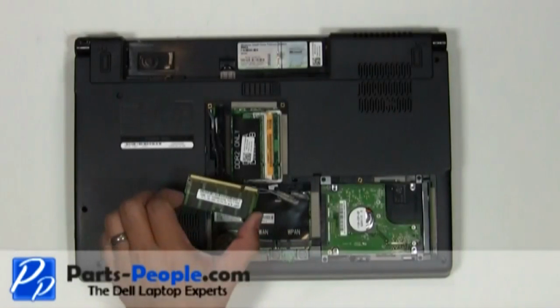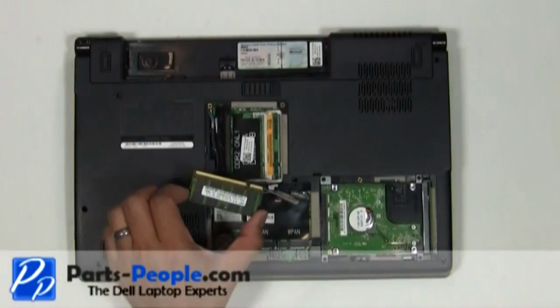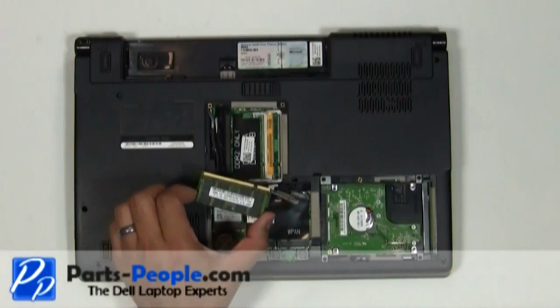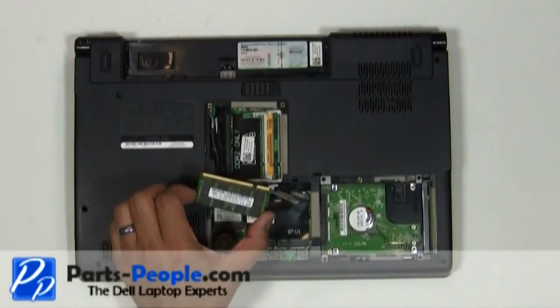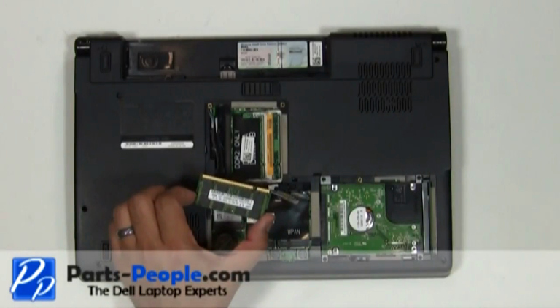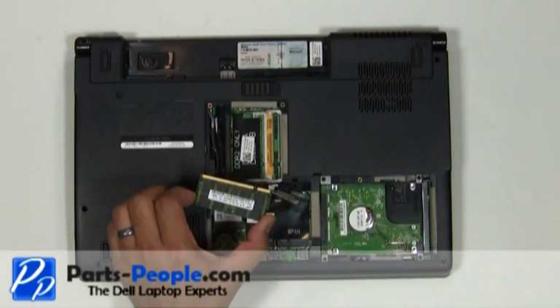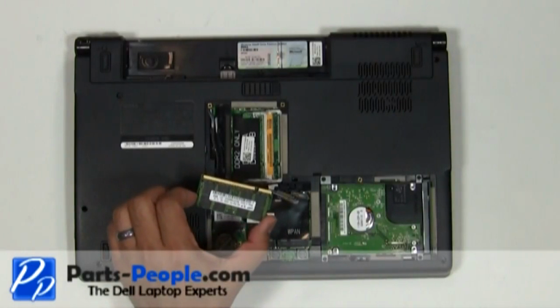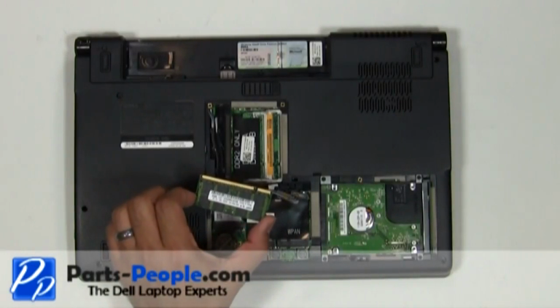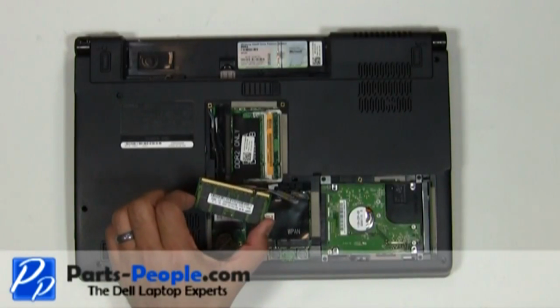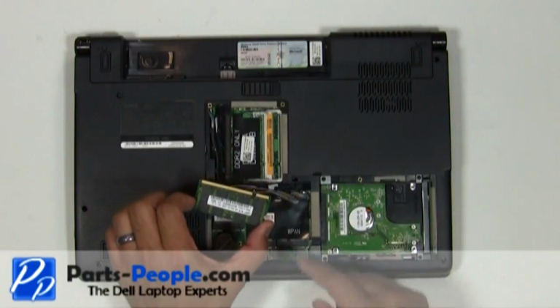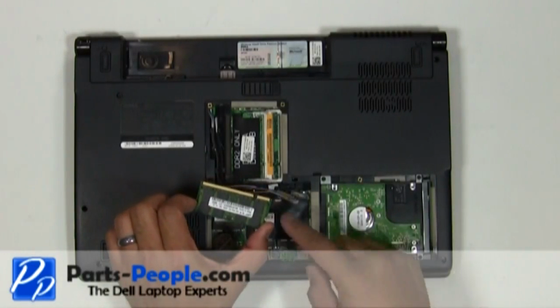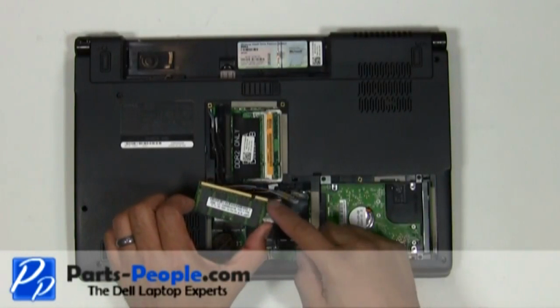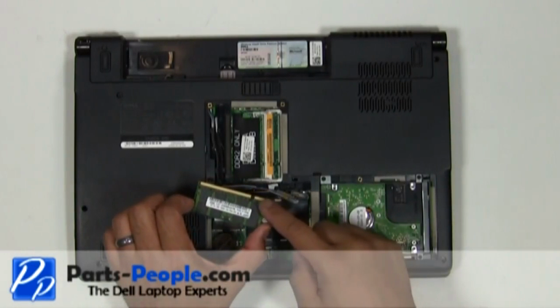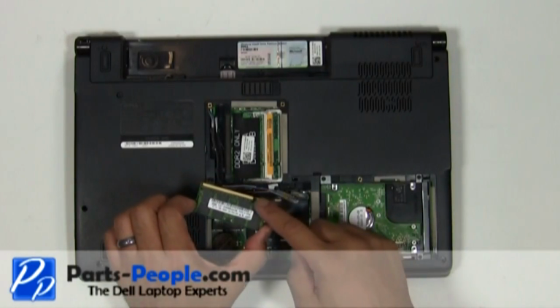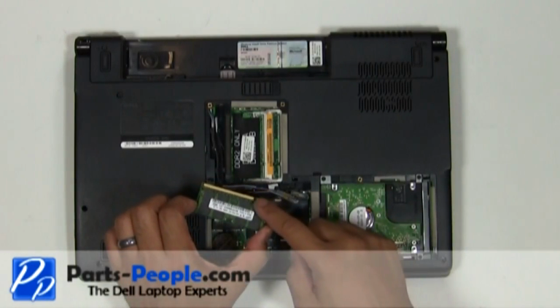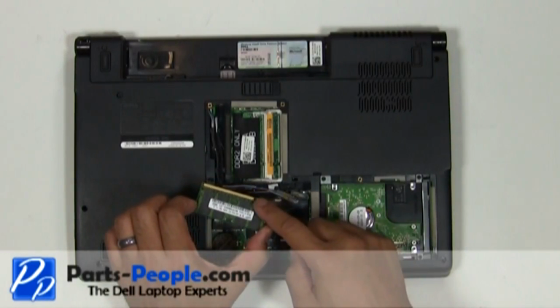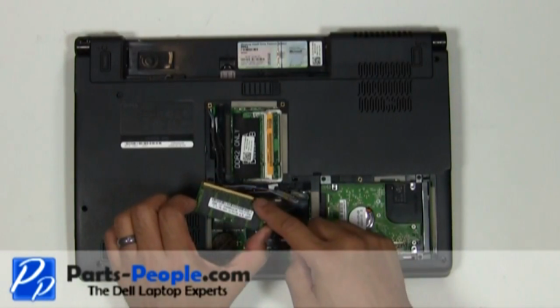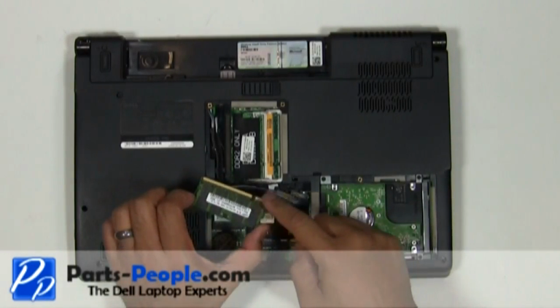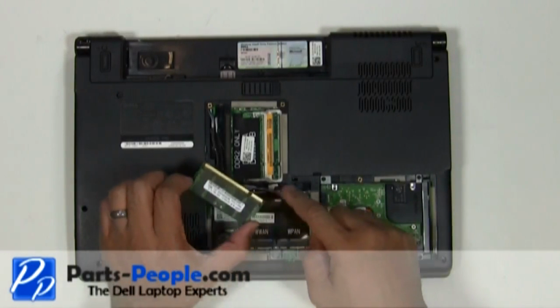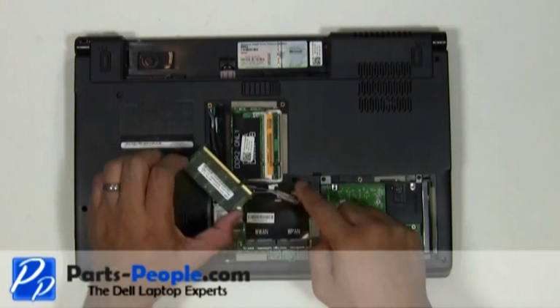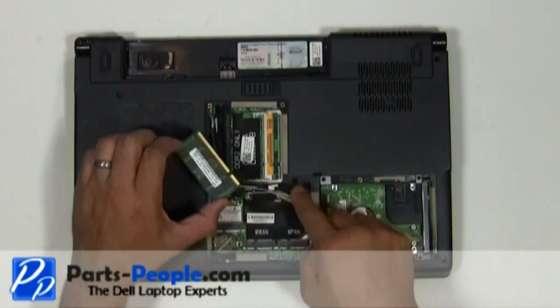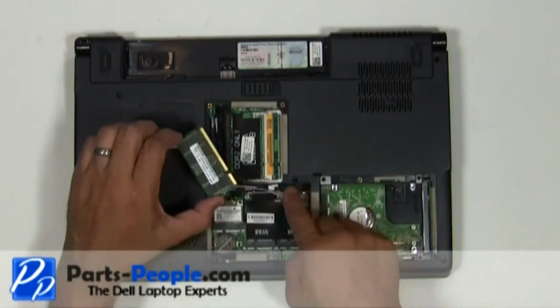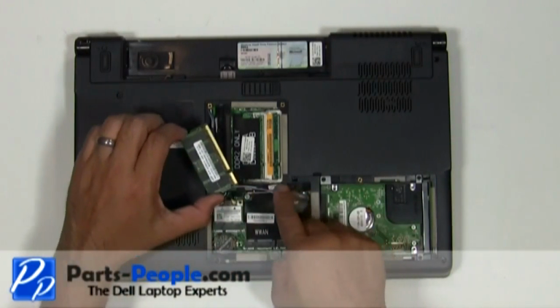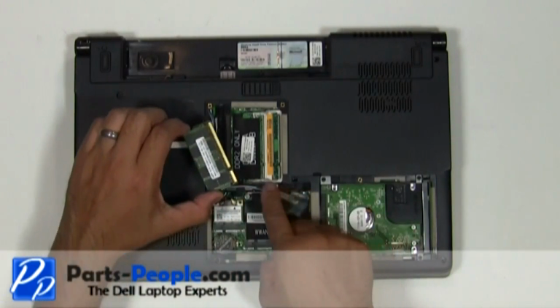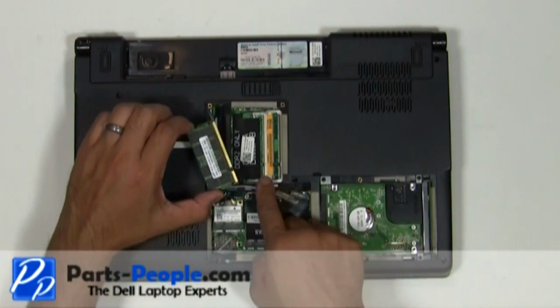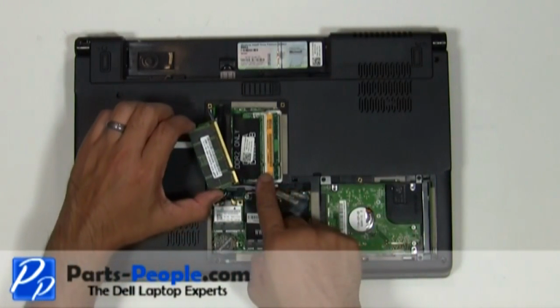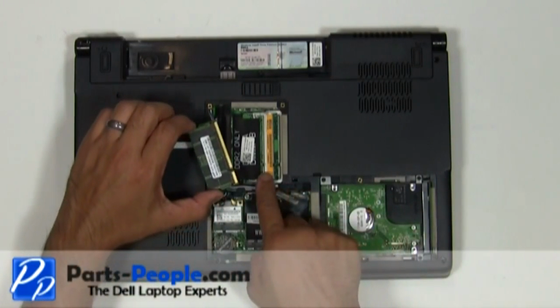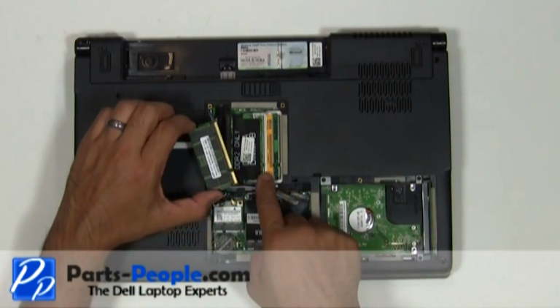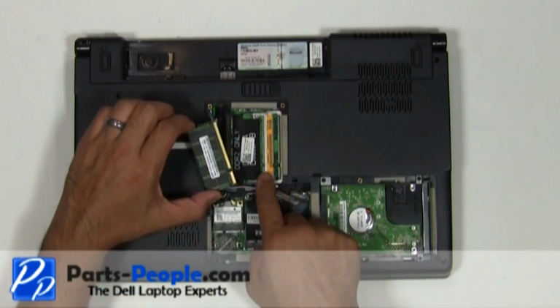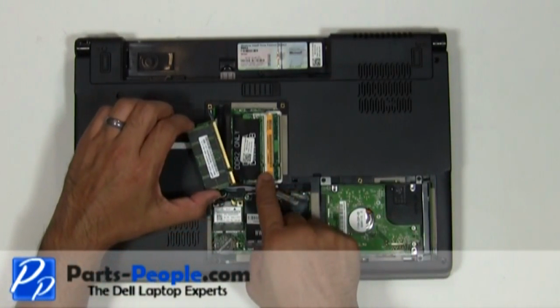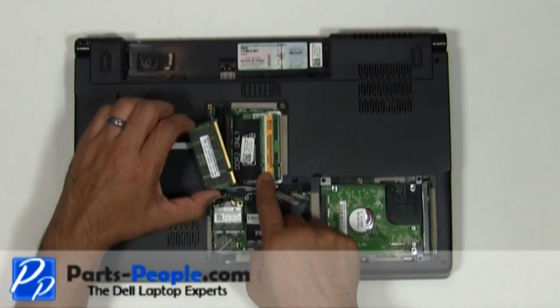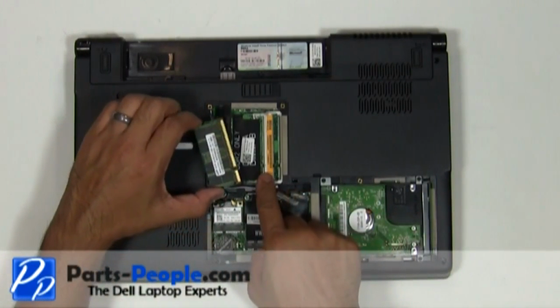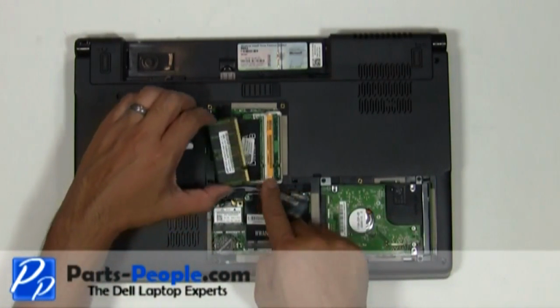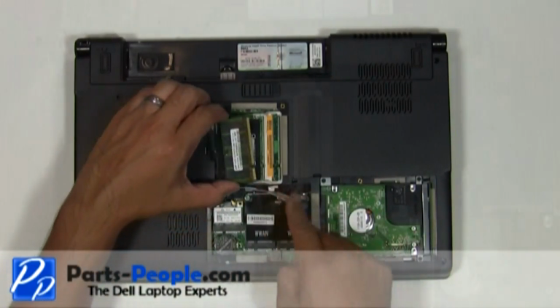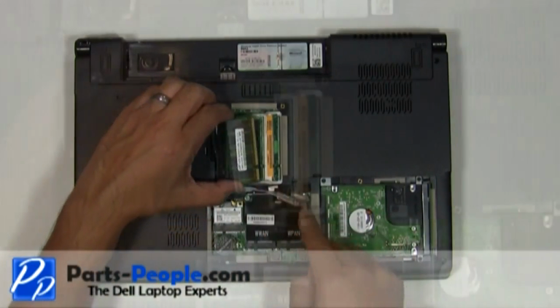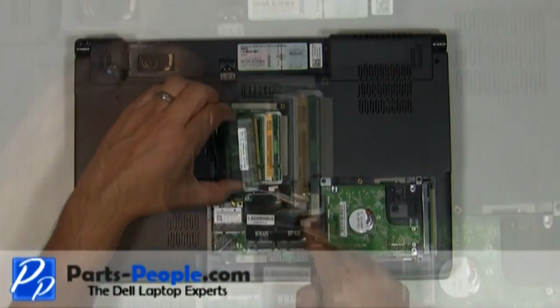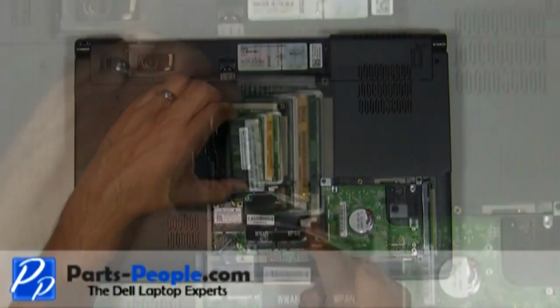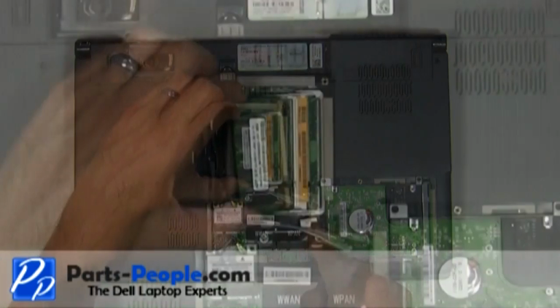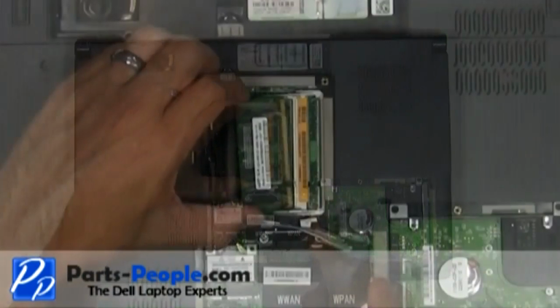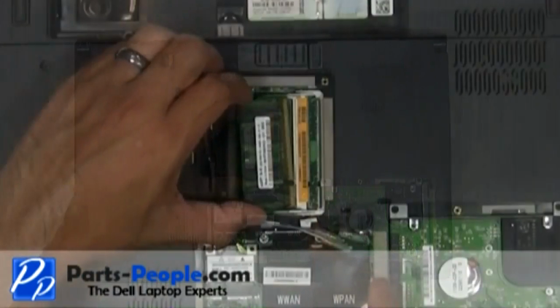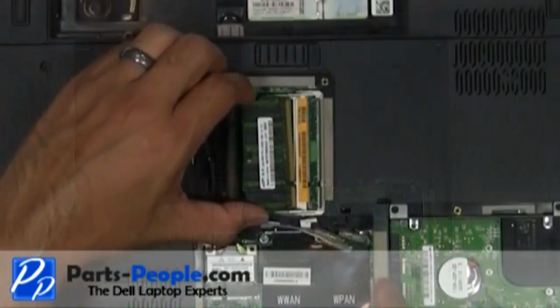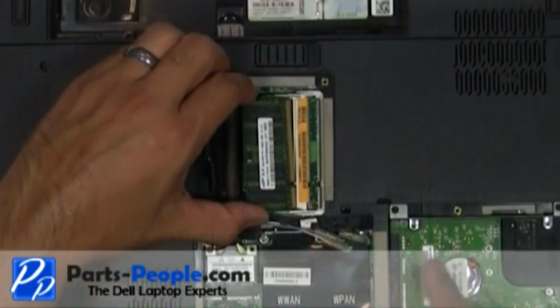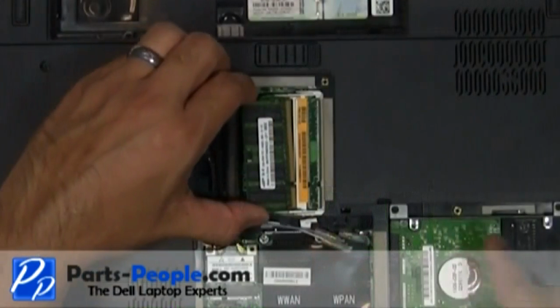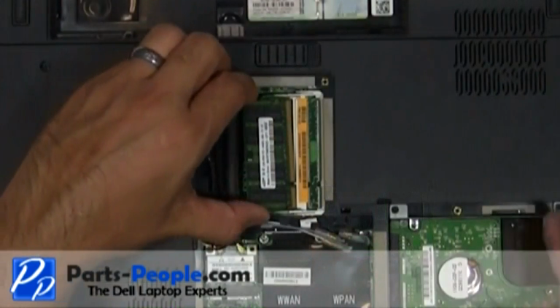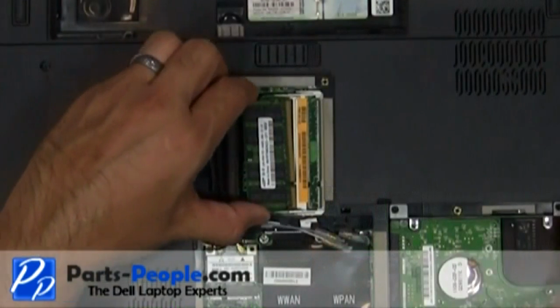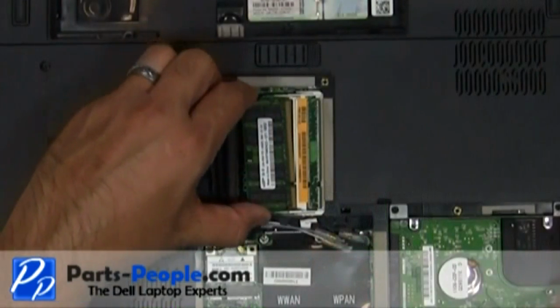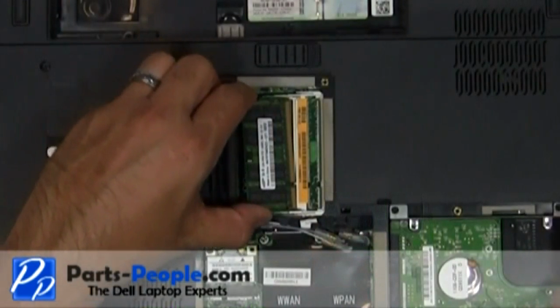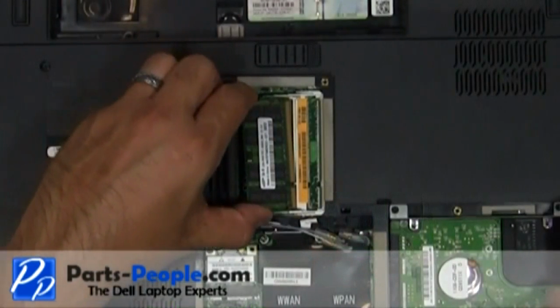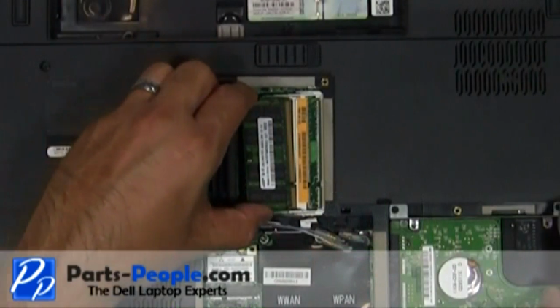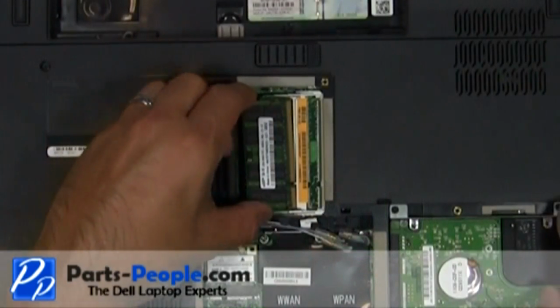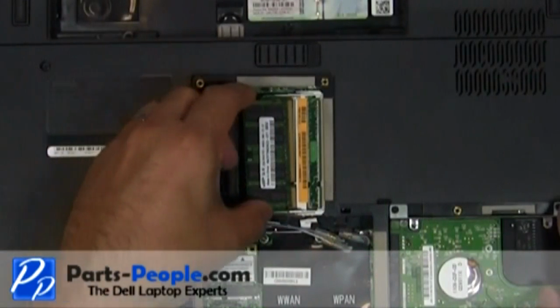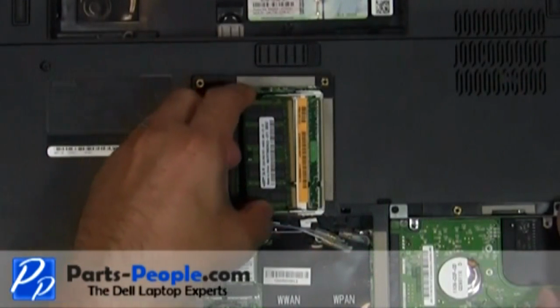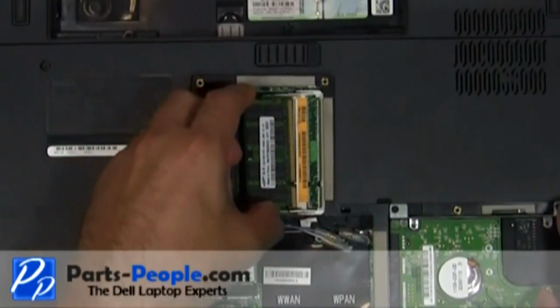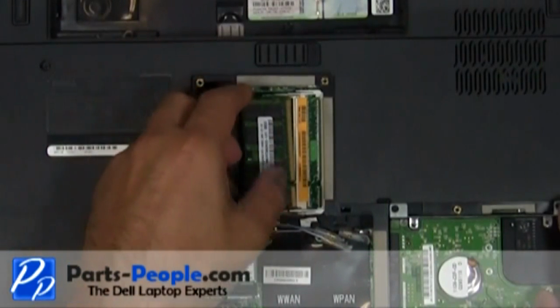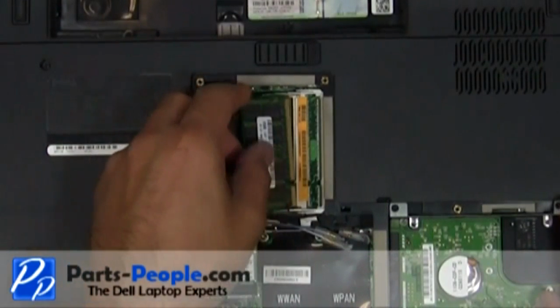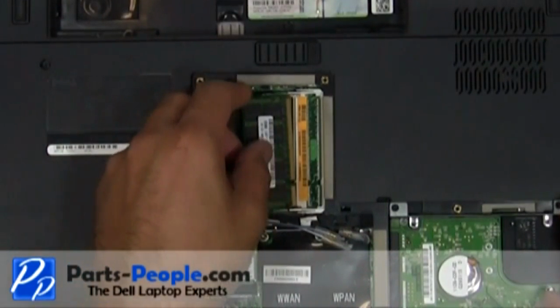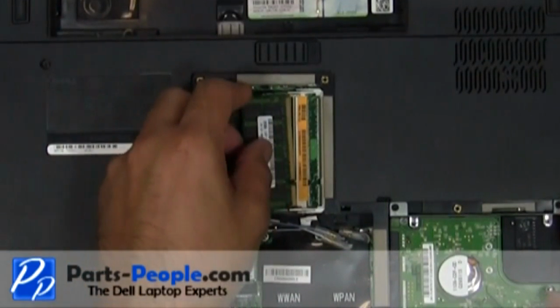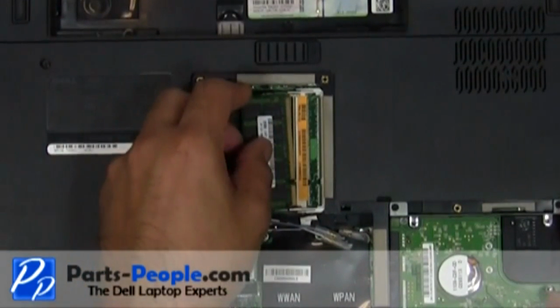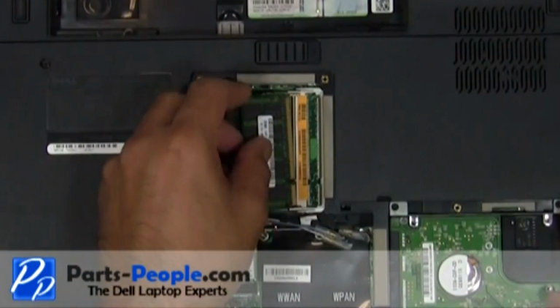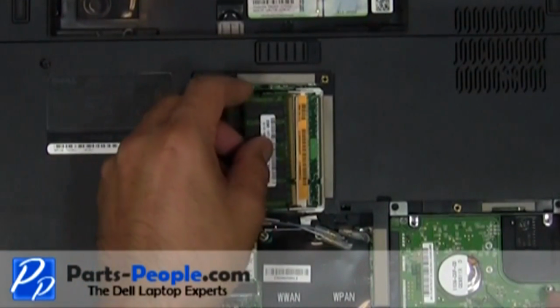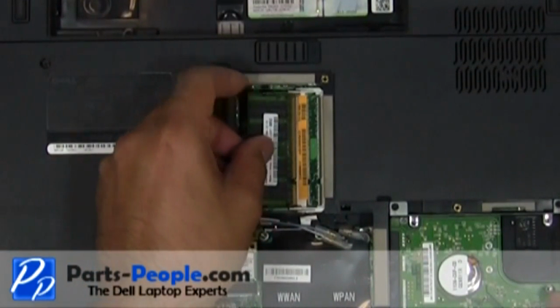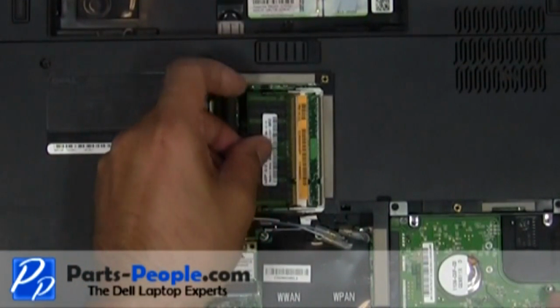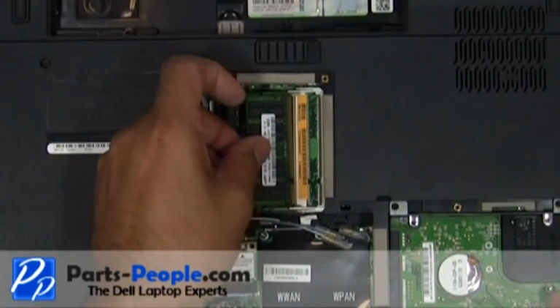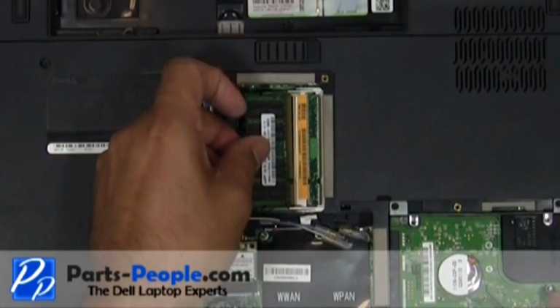Place the memory stick into the memory slot so that the cutout matches. Do this at a 45 degree angle and push down firmly until you hear a click.